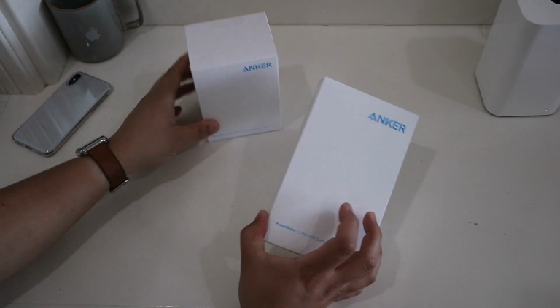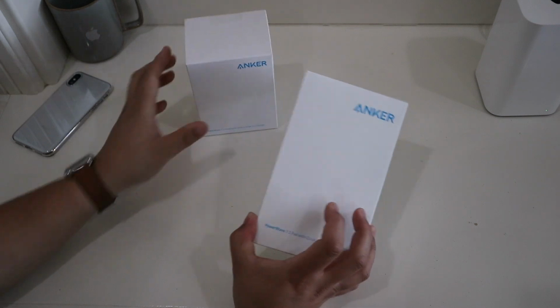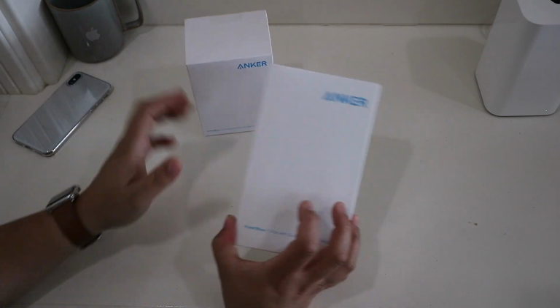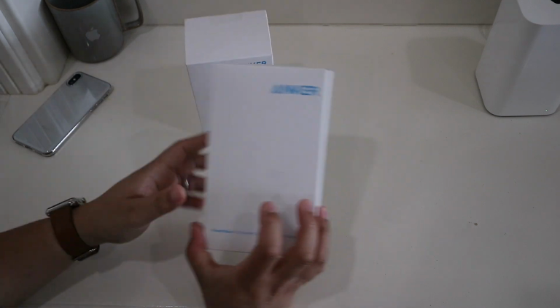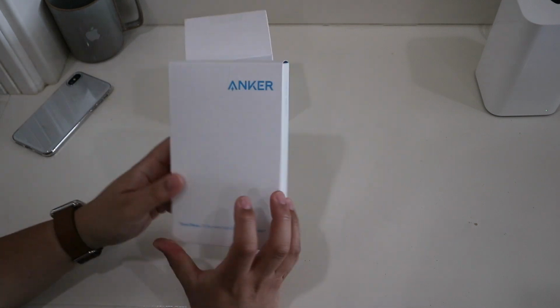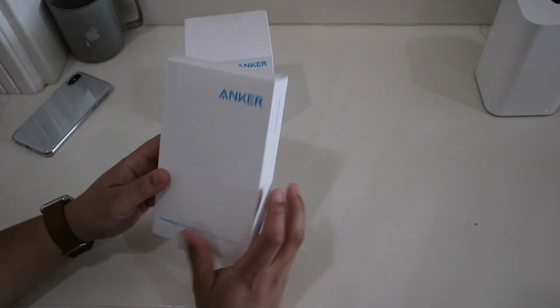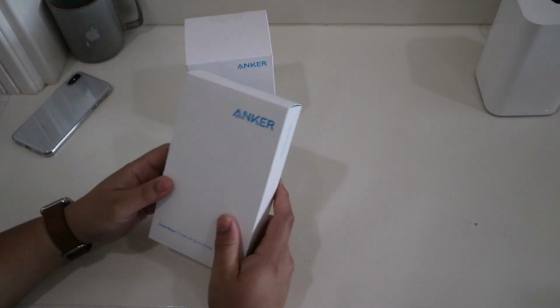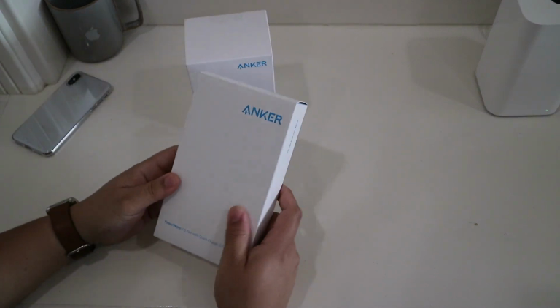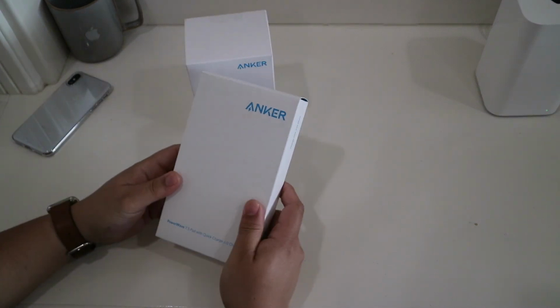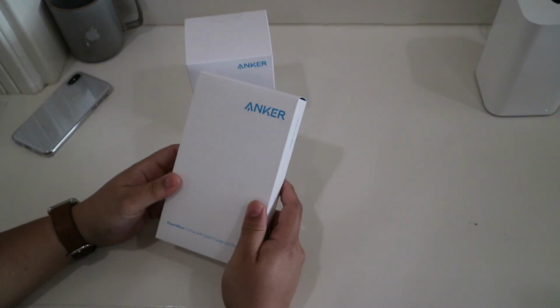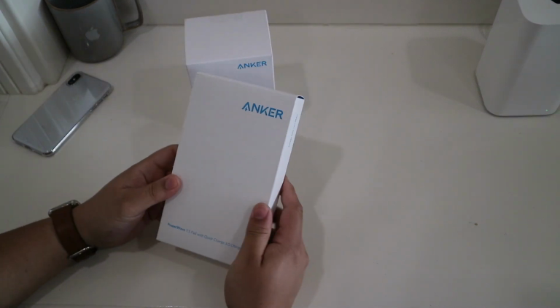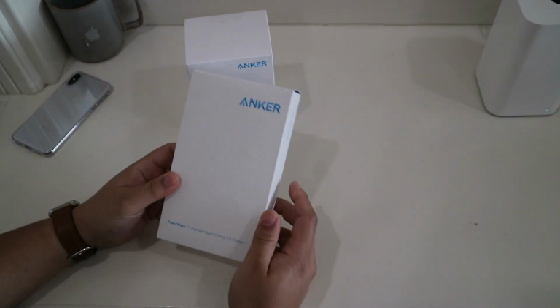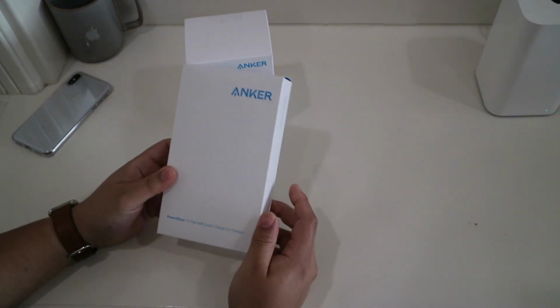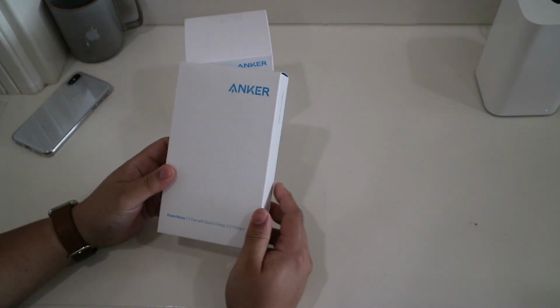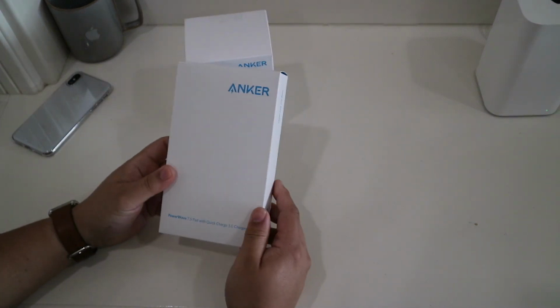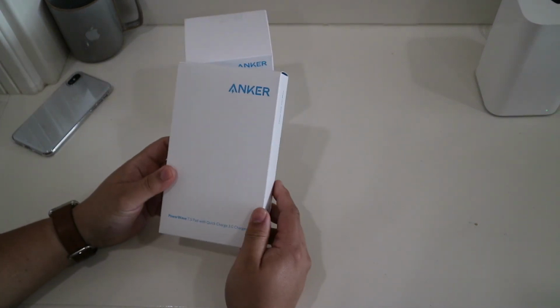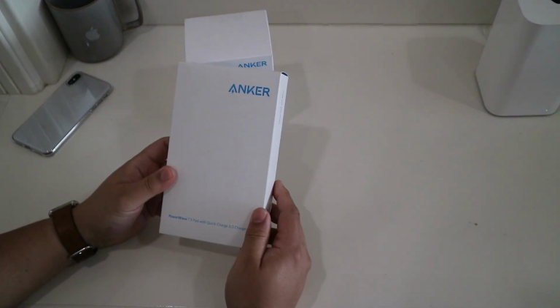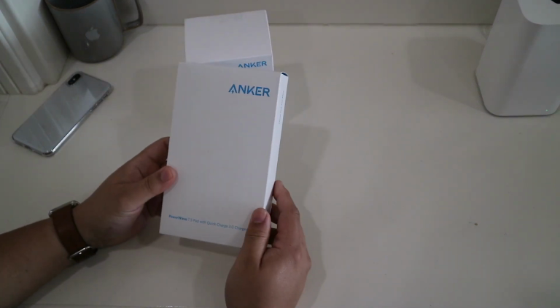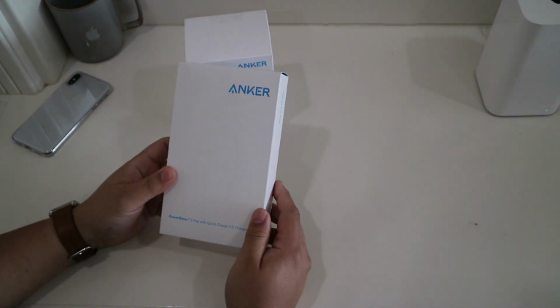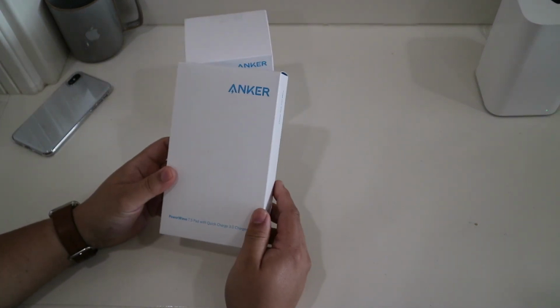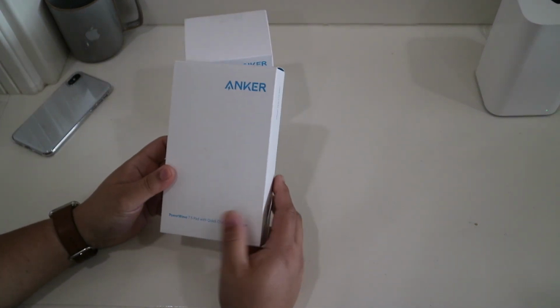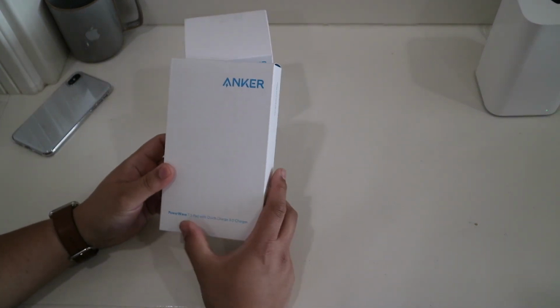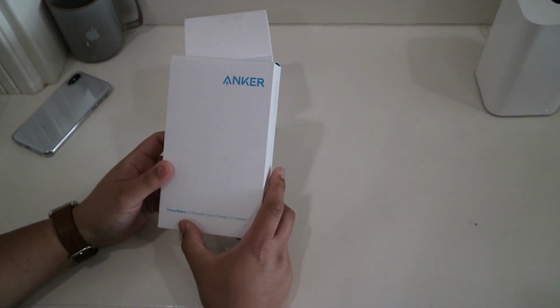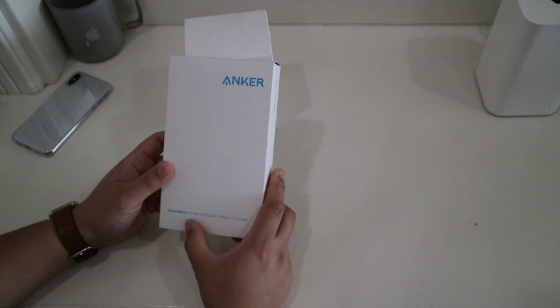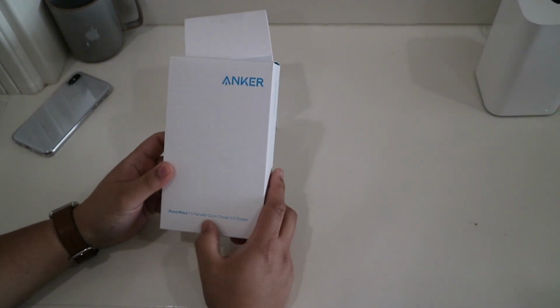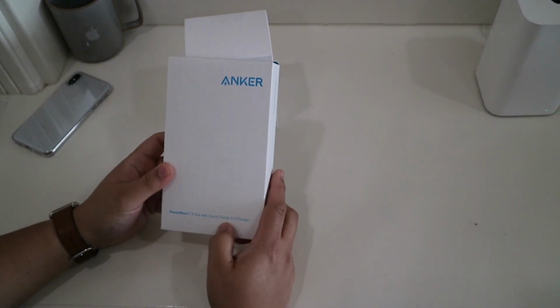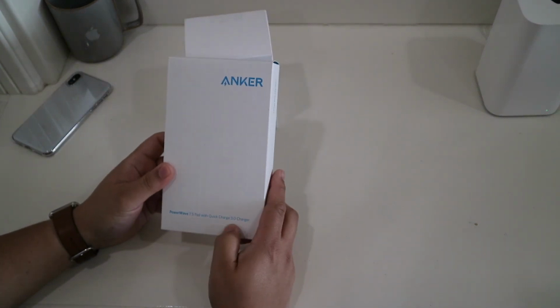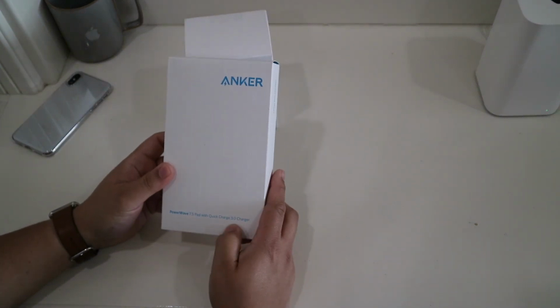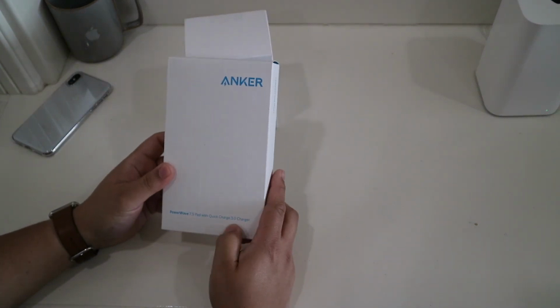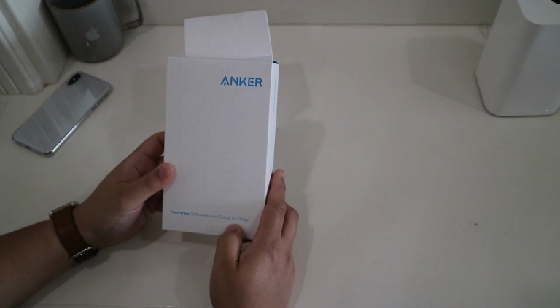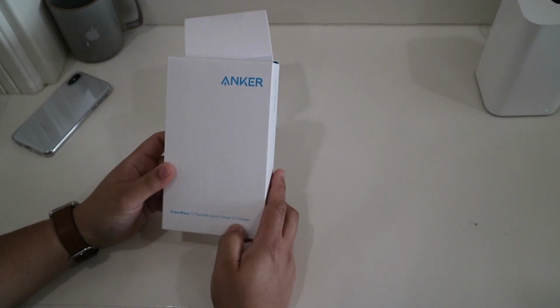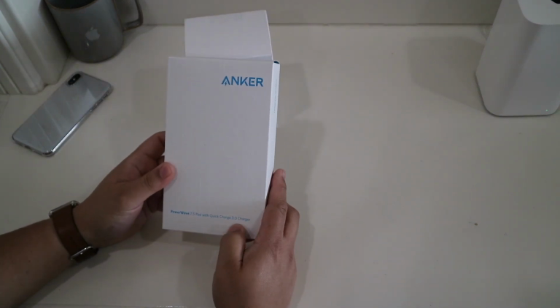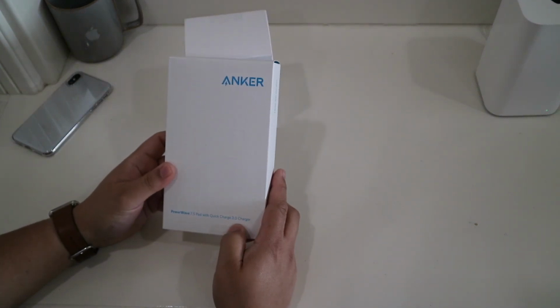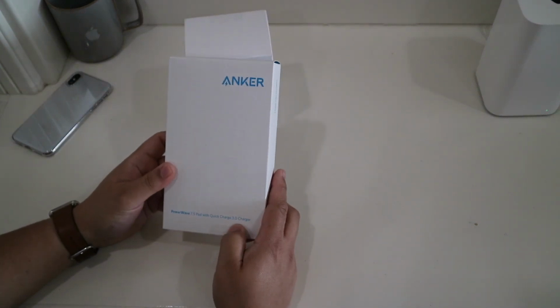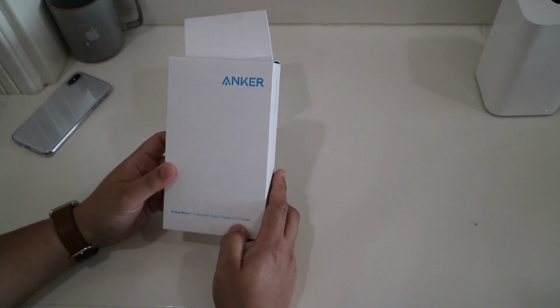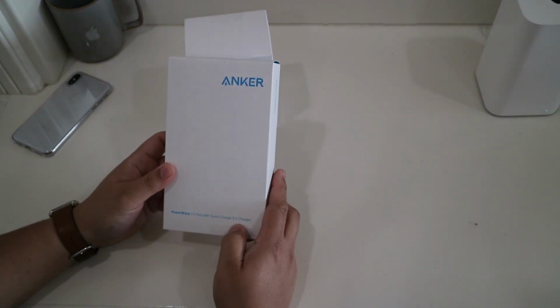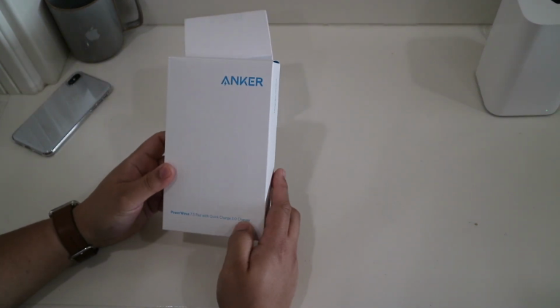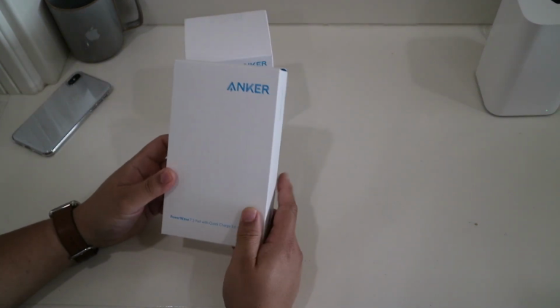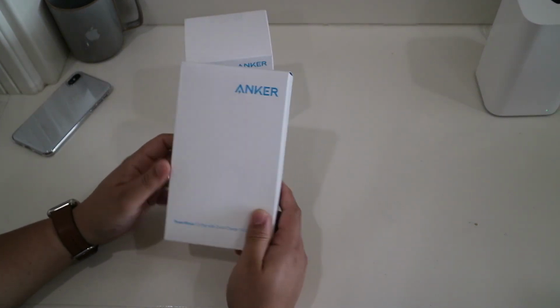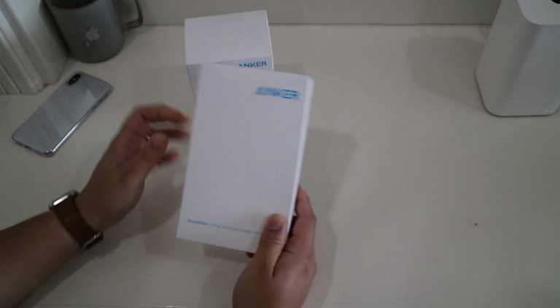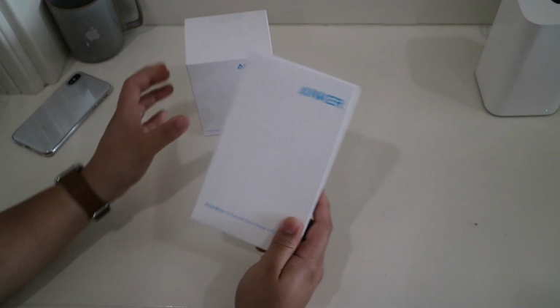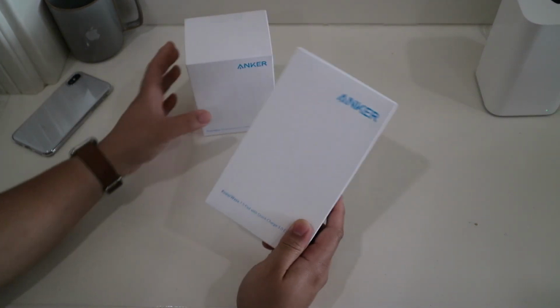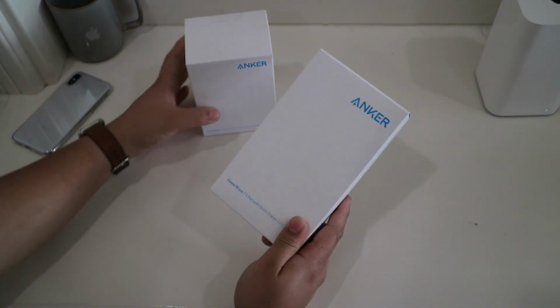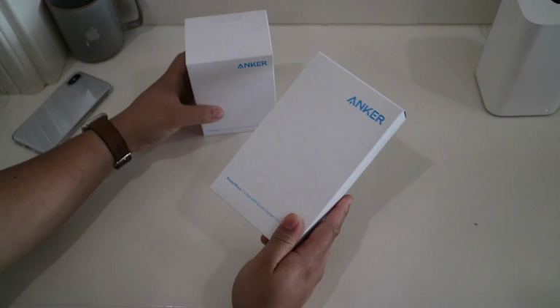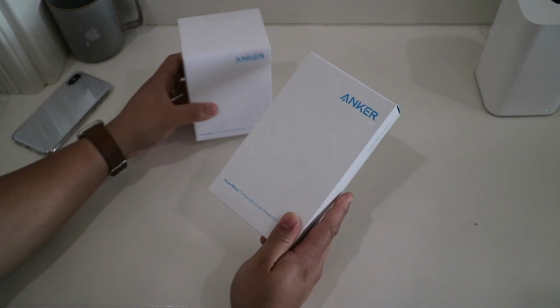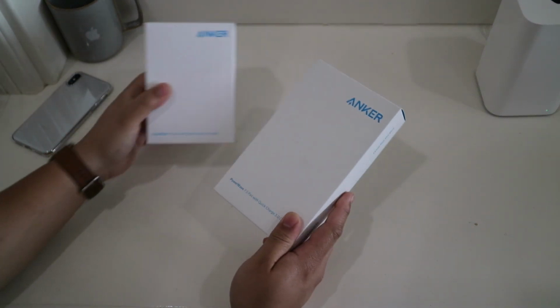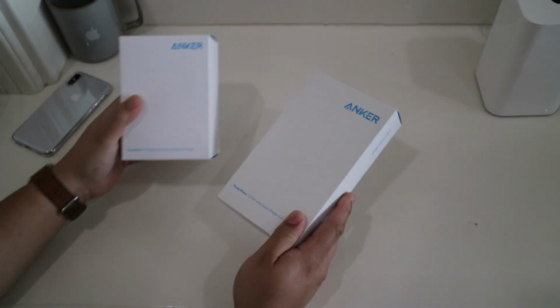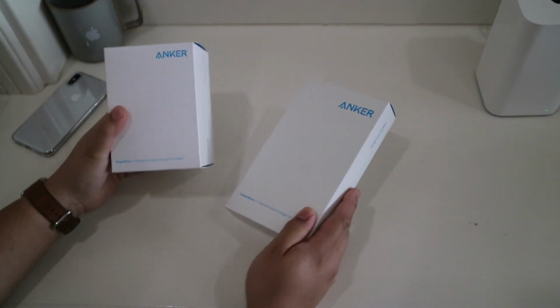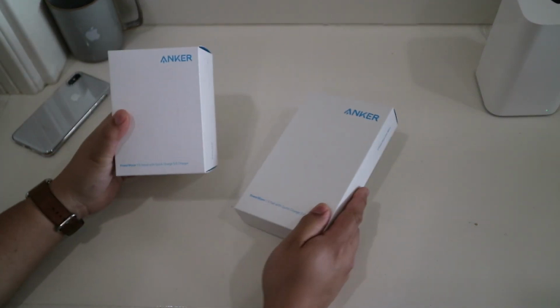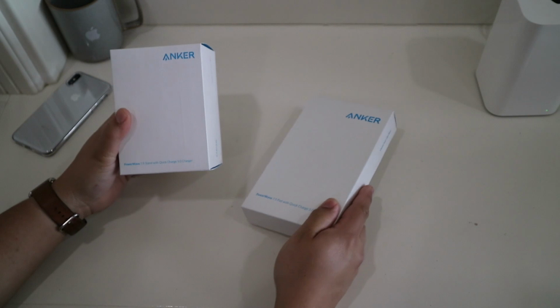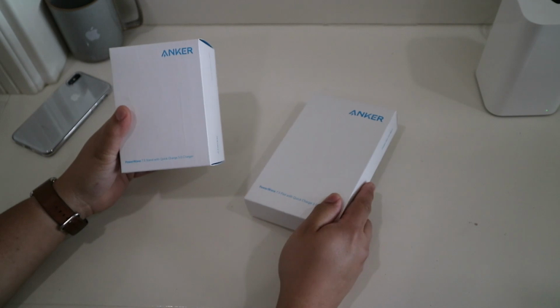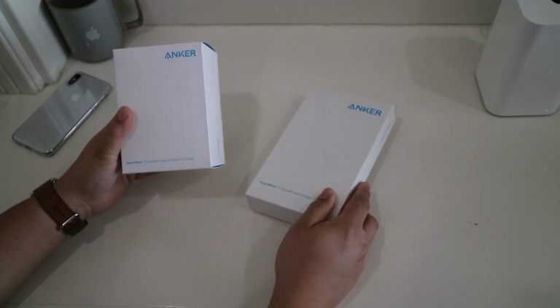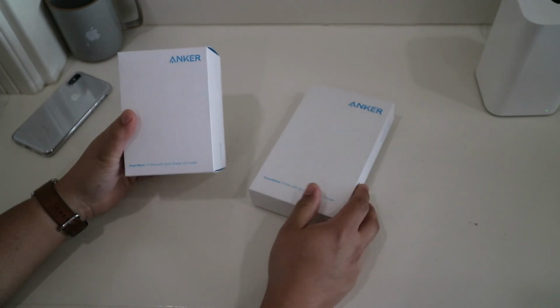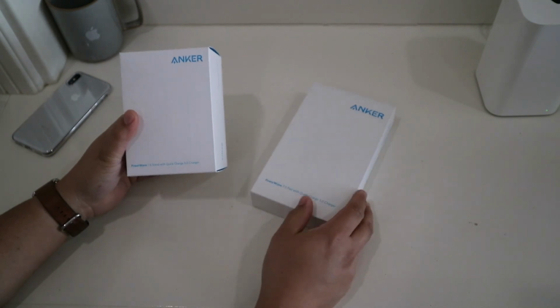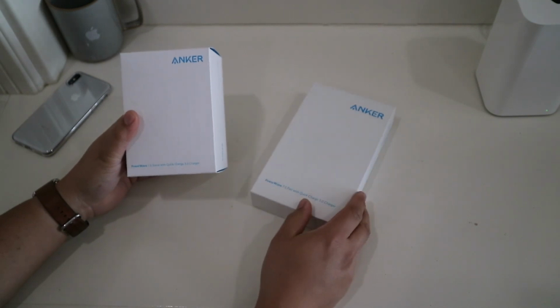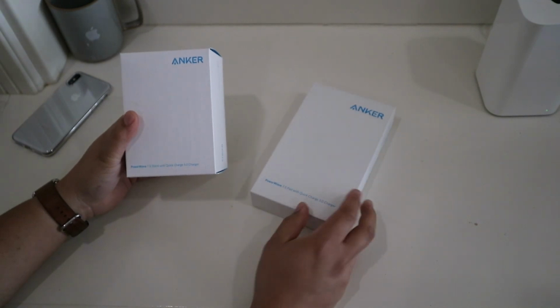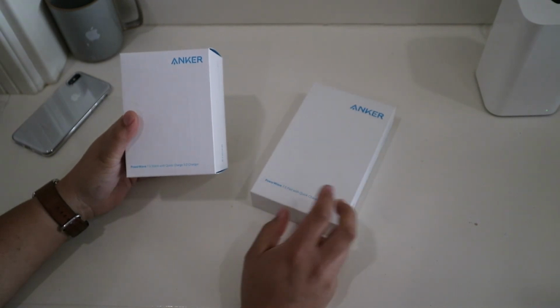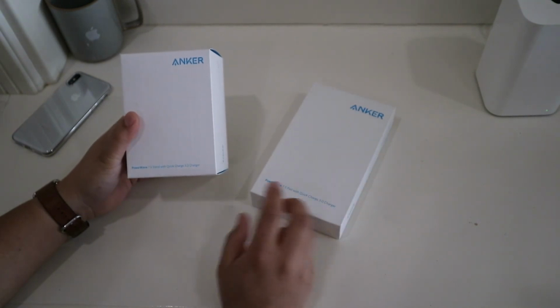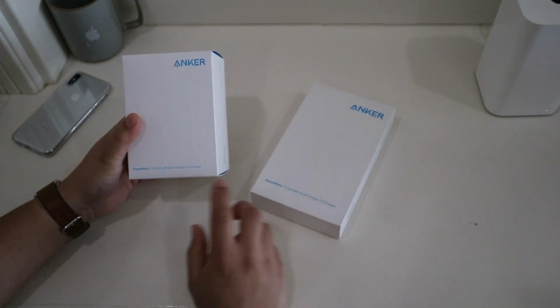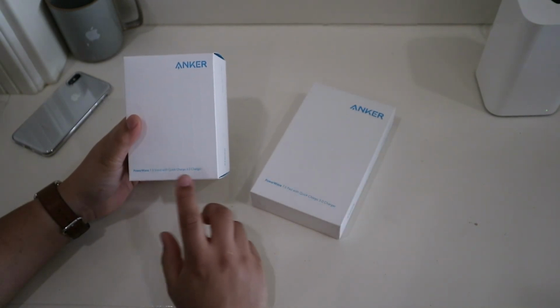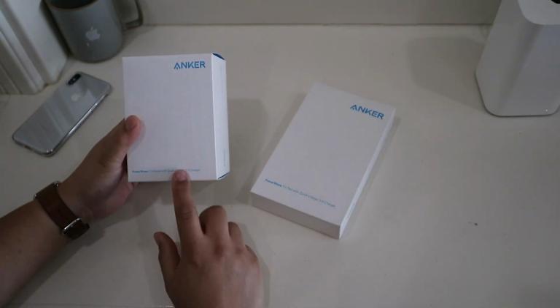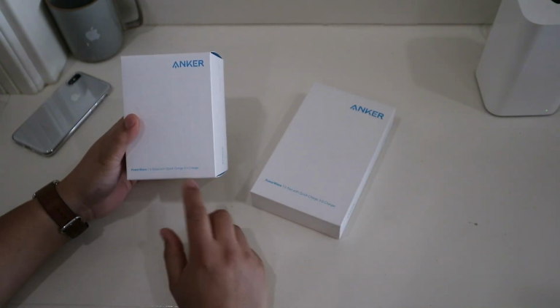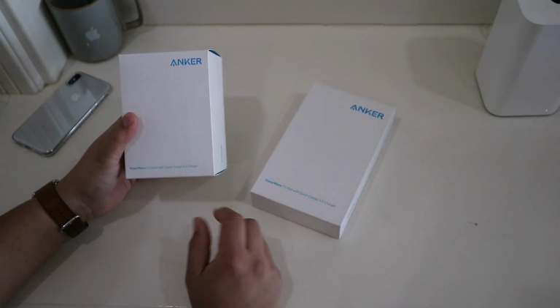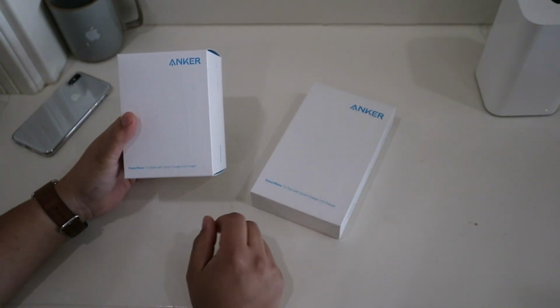These are the Anker PowerWave 7.5 Pad and the PowerWave 7.5 Stand.